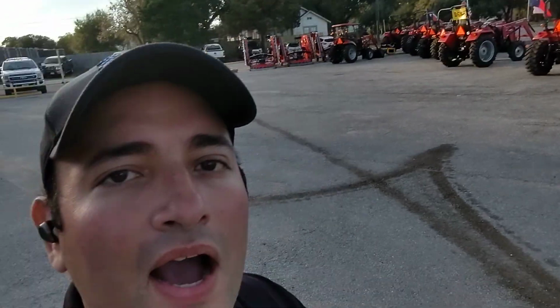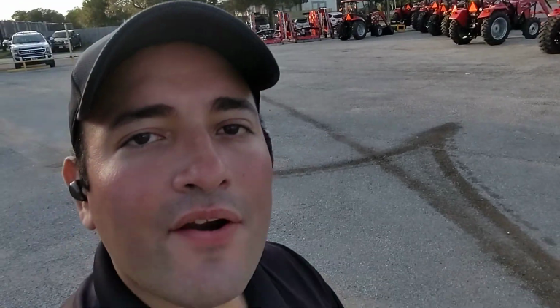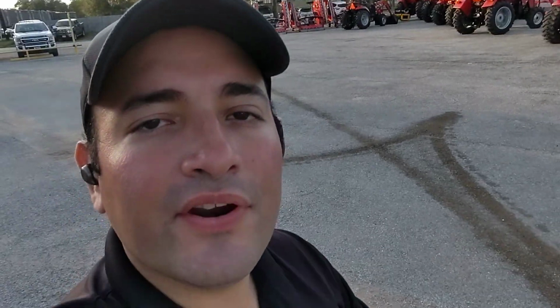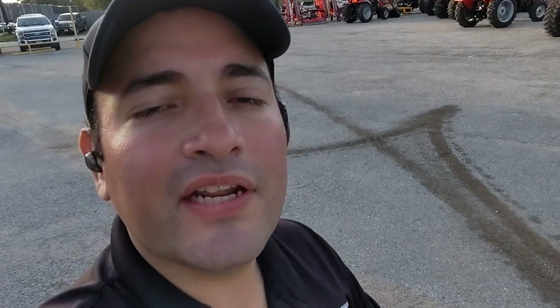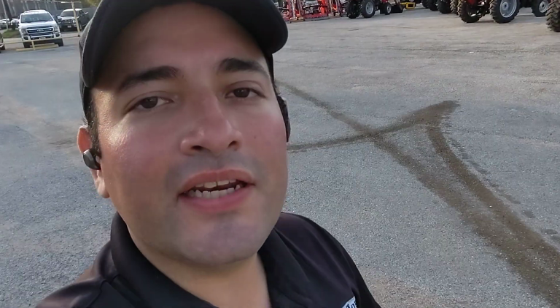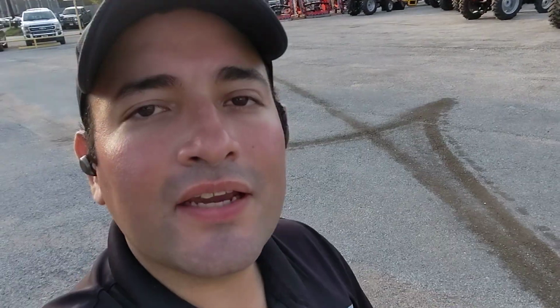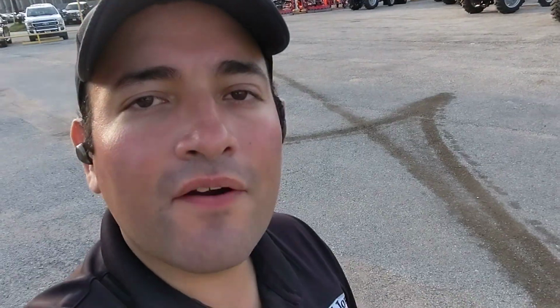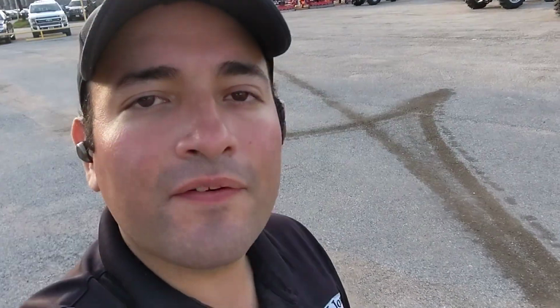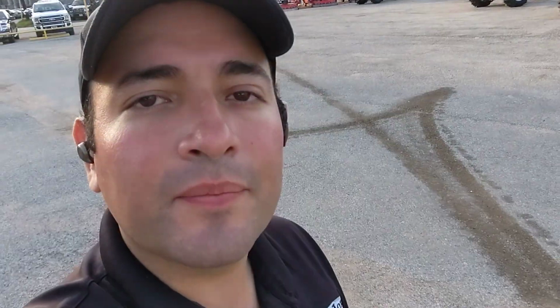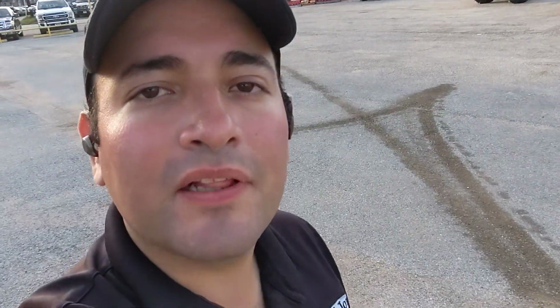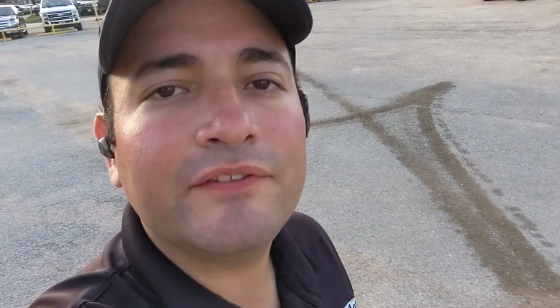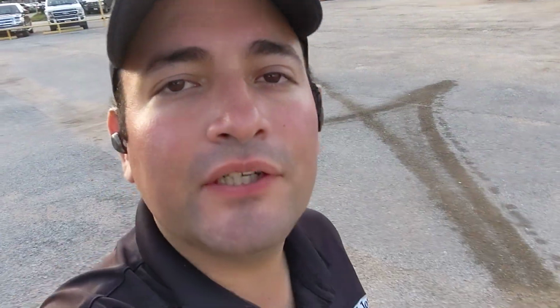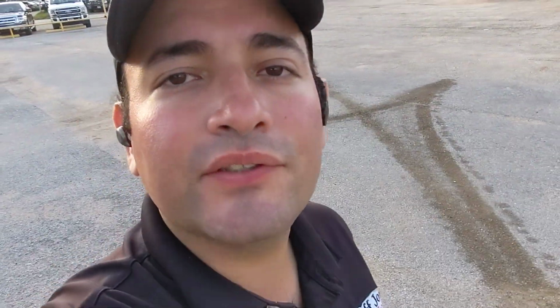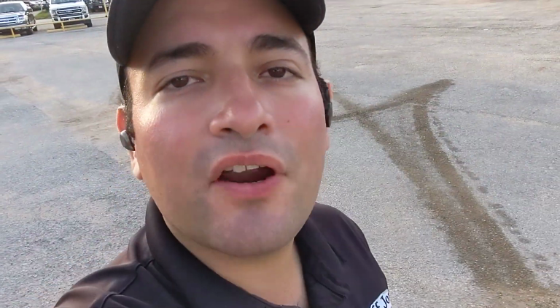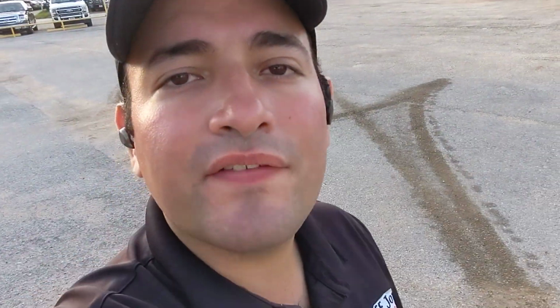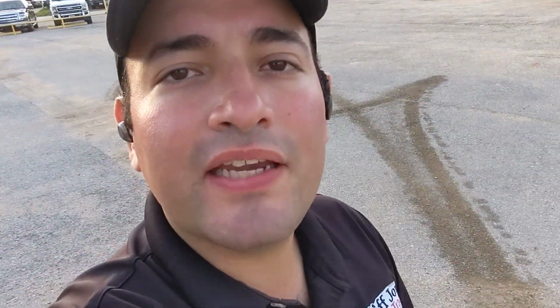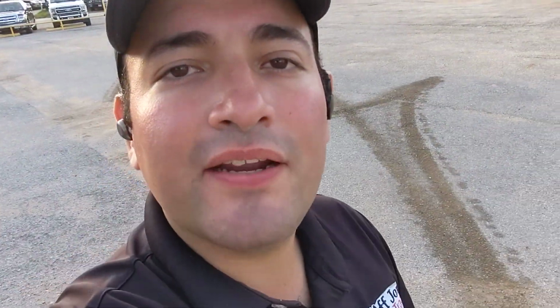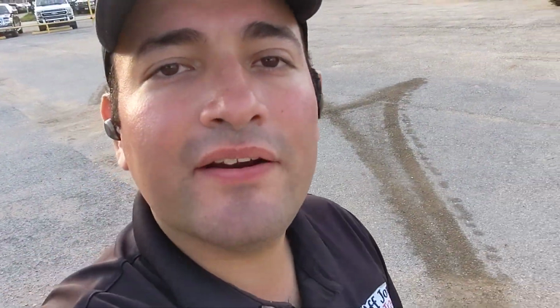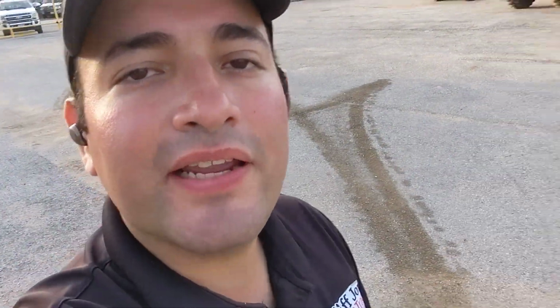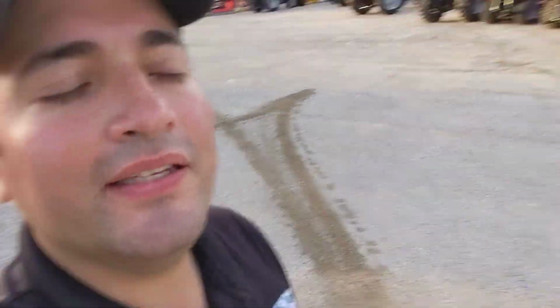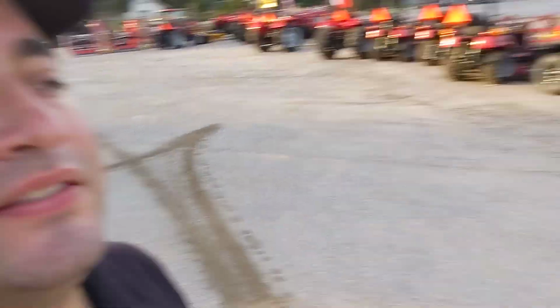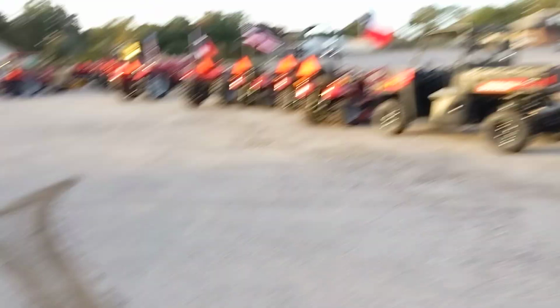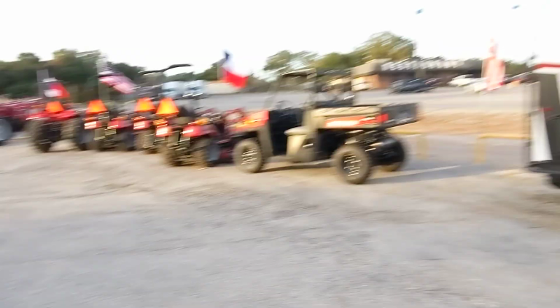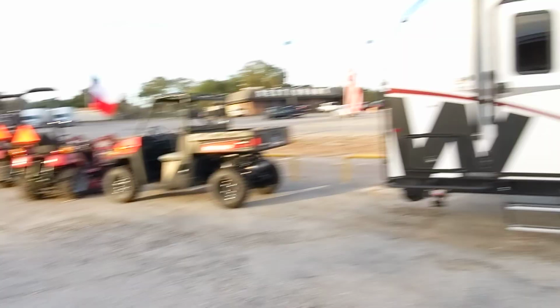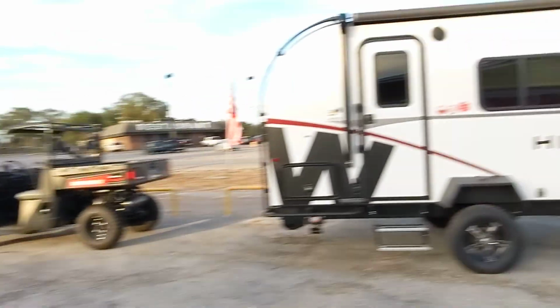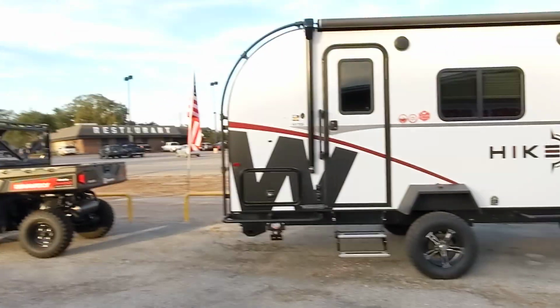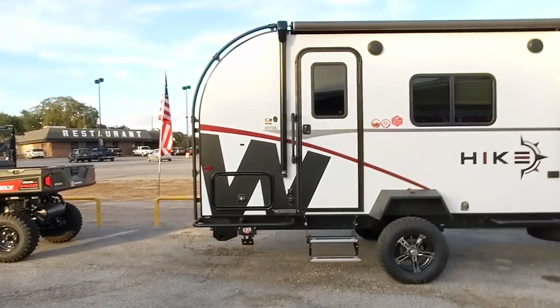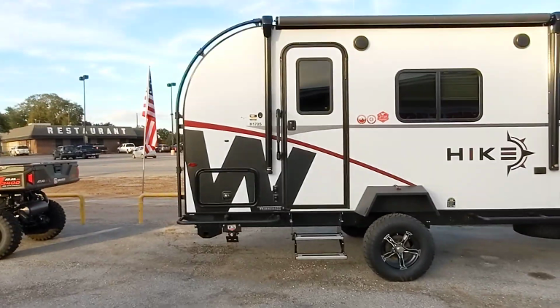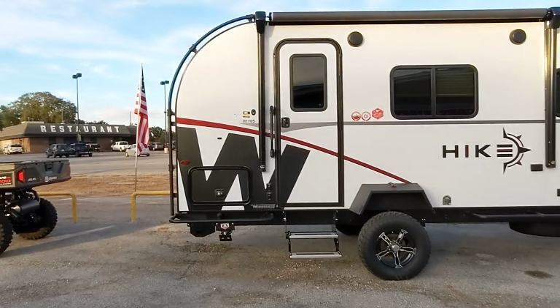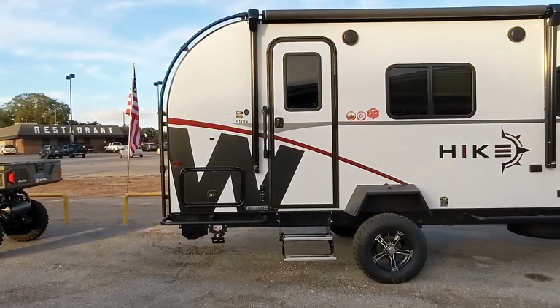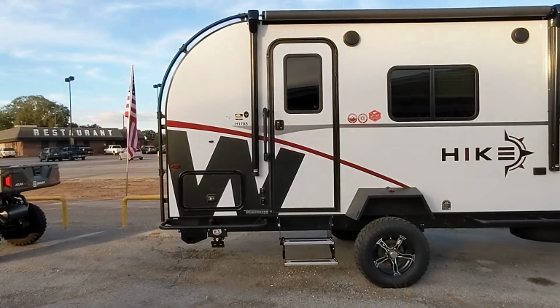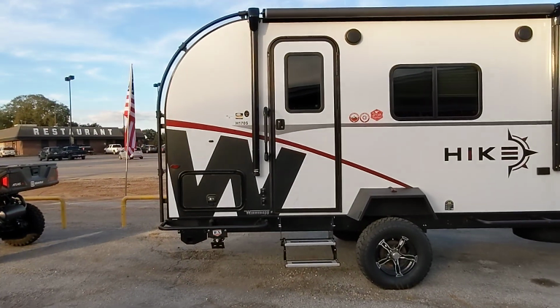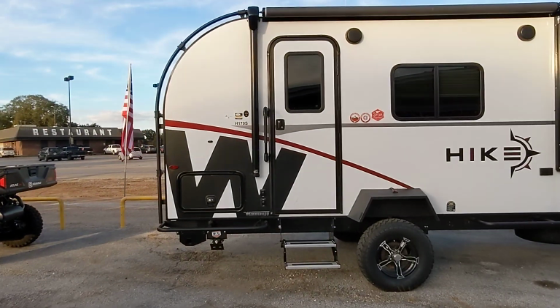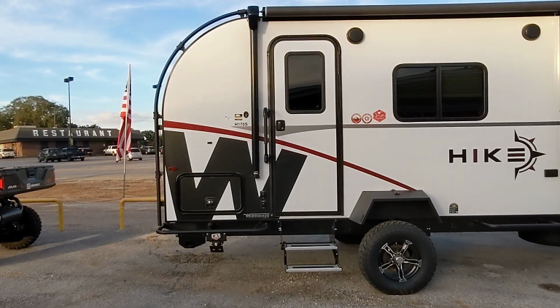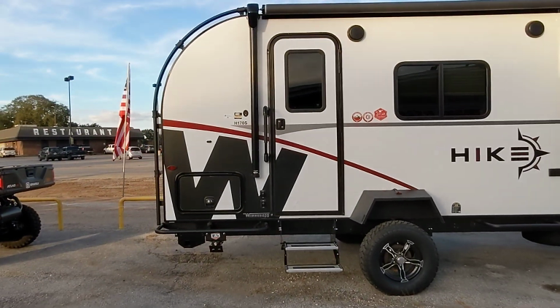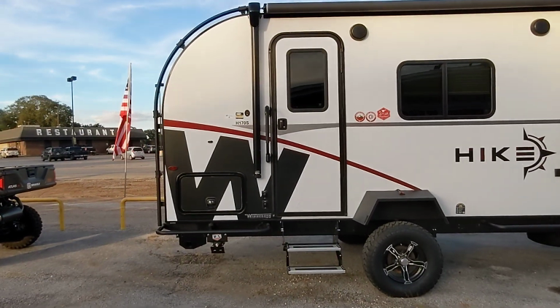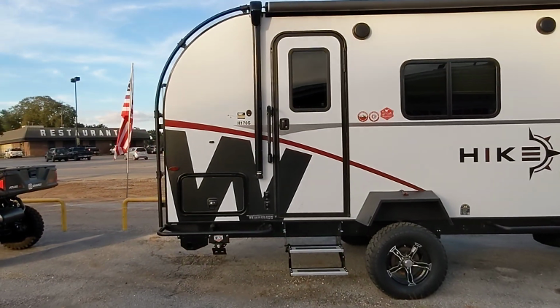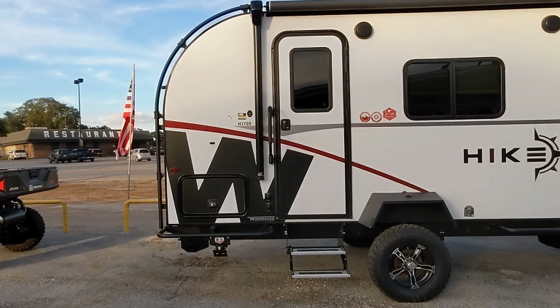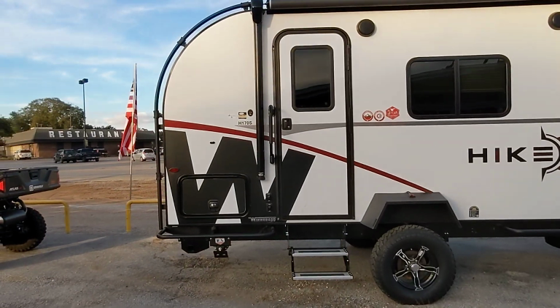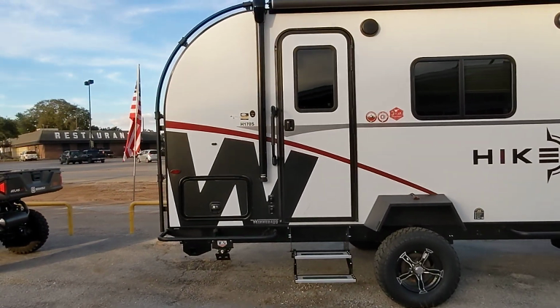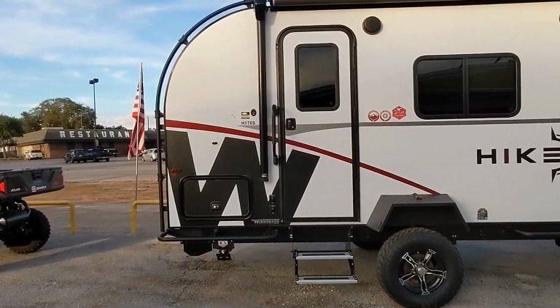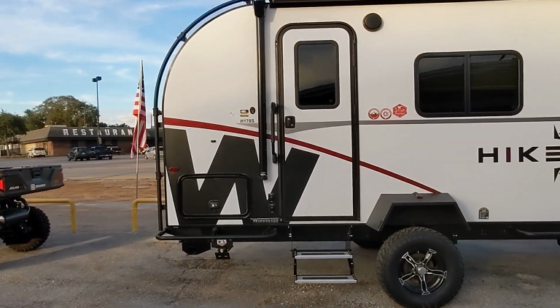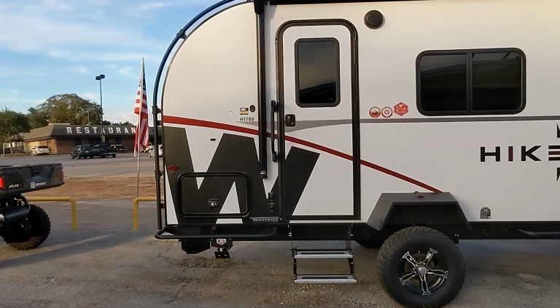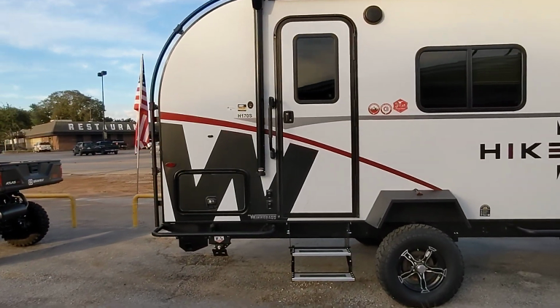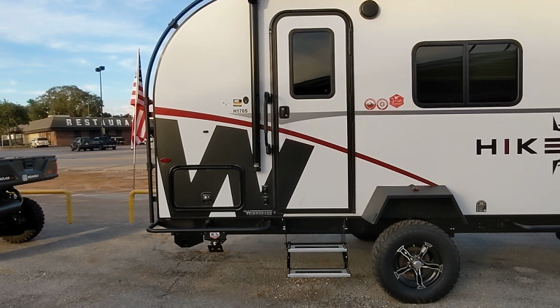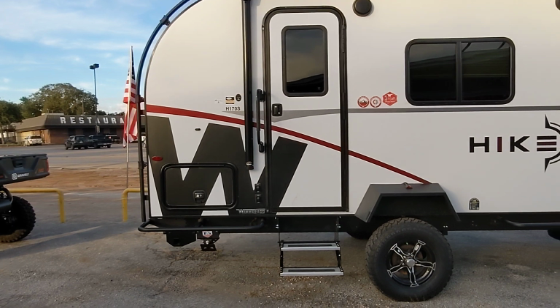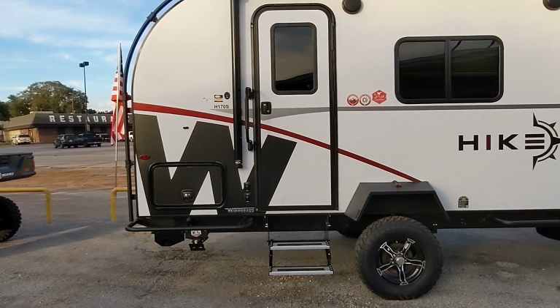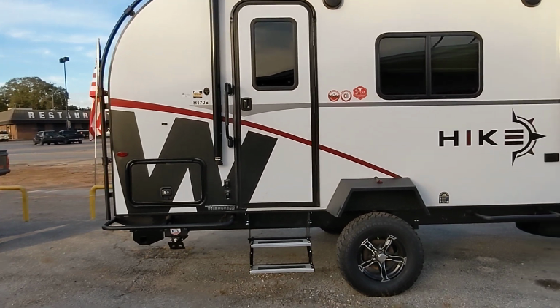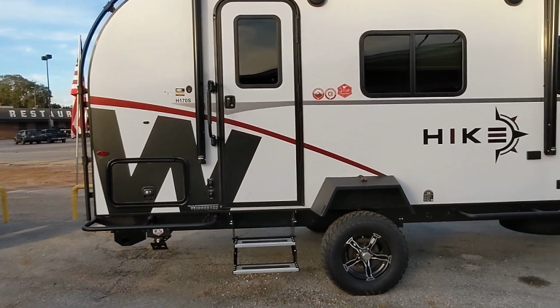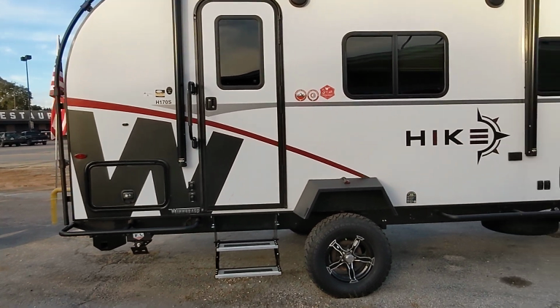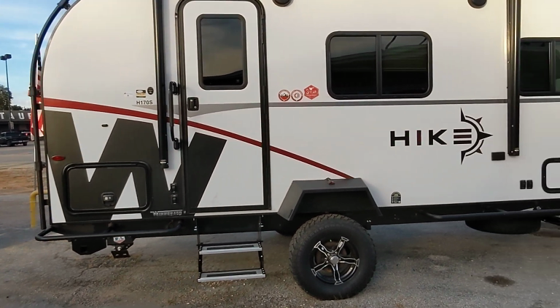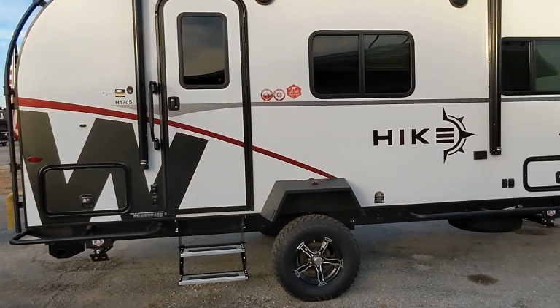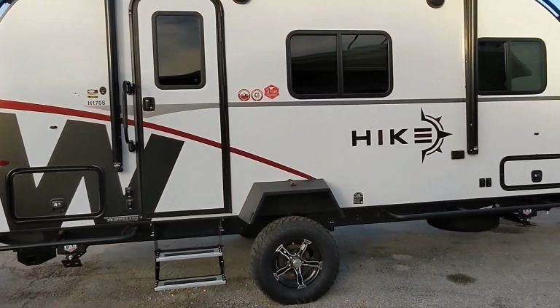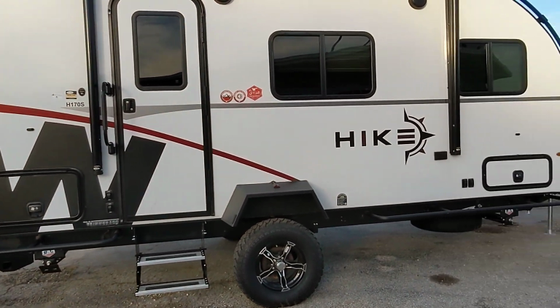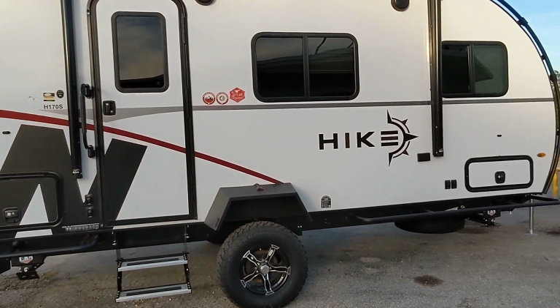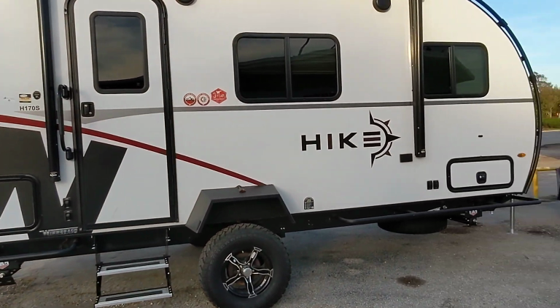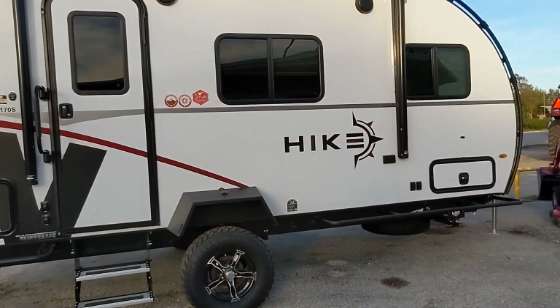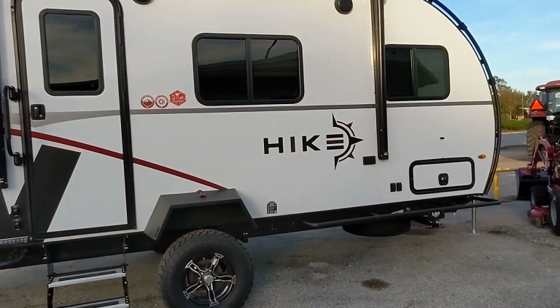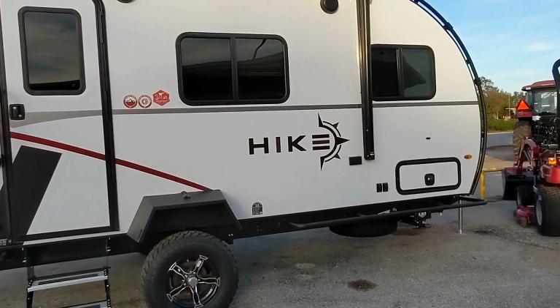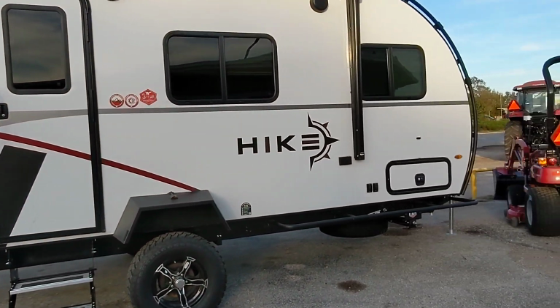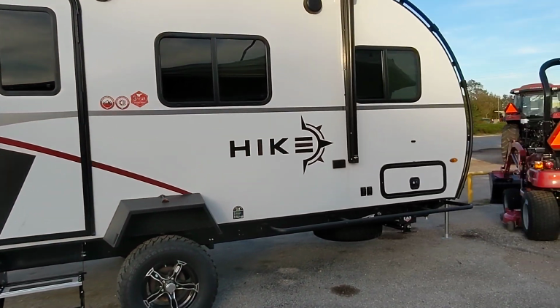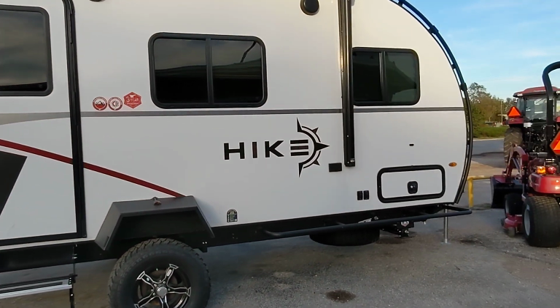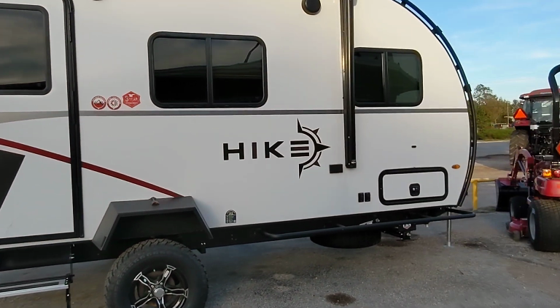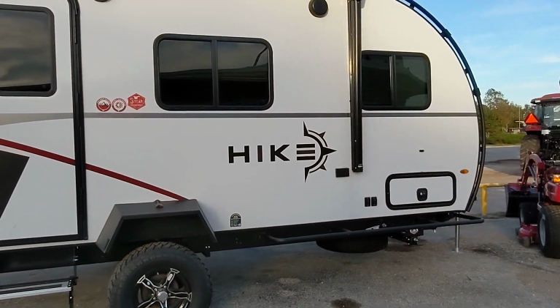Hi Rita, Nico from Cliff Jones RV here in Sealy. I want to make a quick video for you on the awesome Winnebago Hike 170S we looked at today.